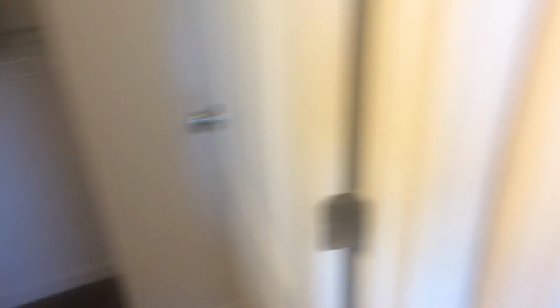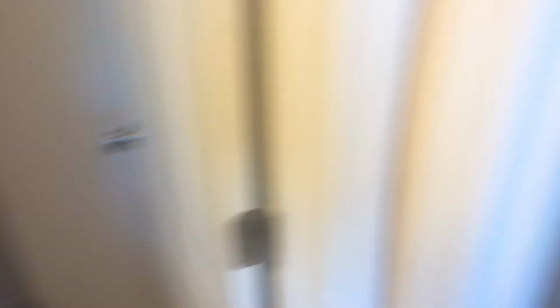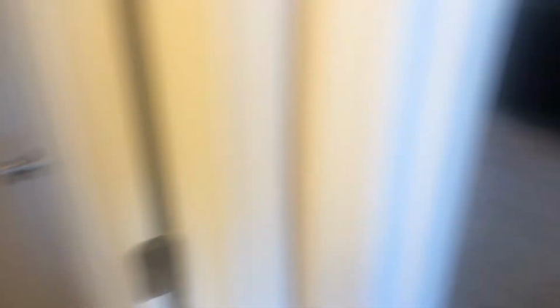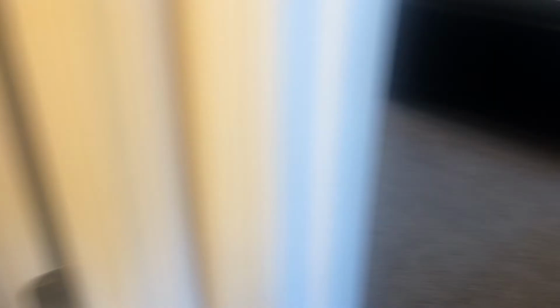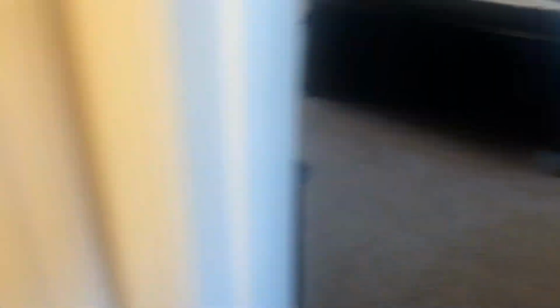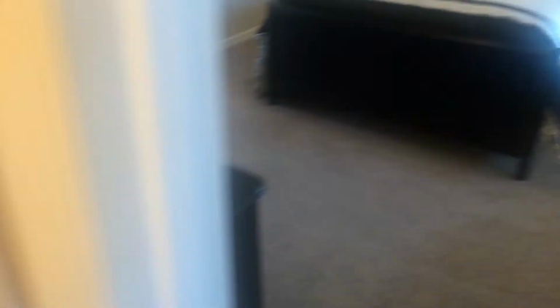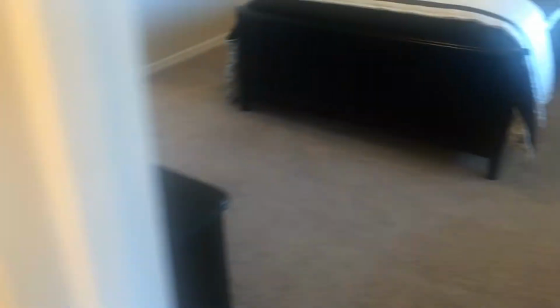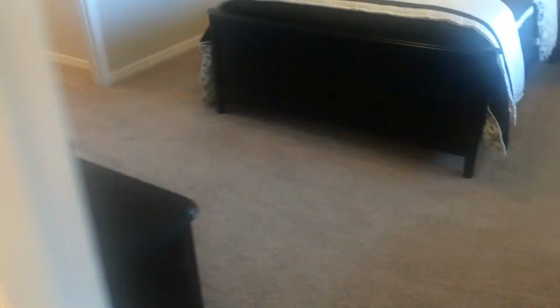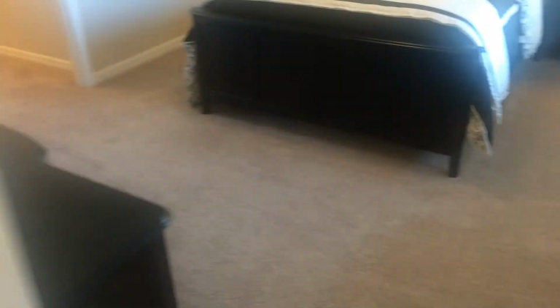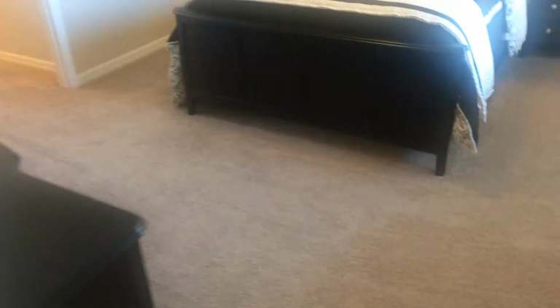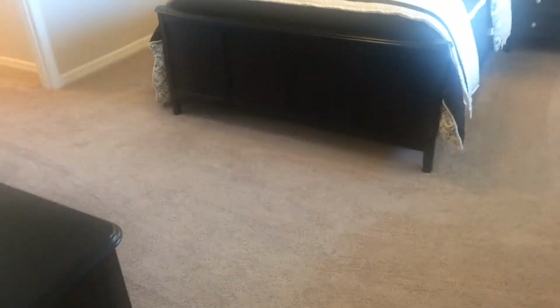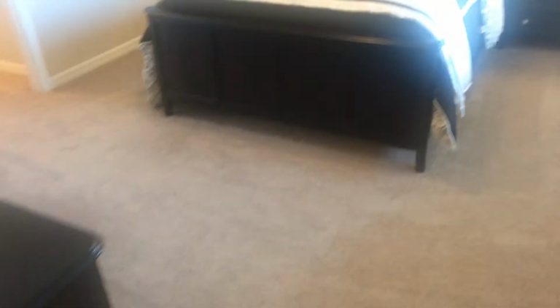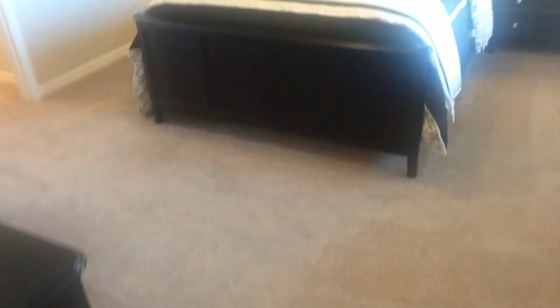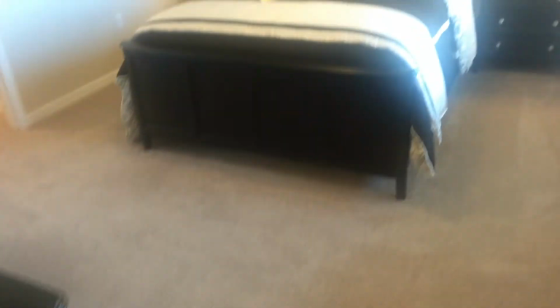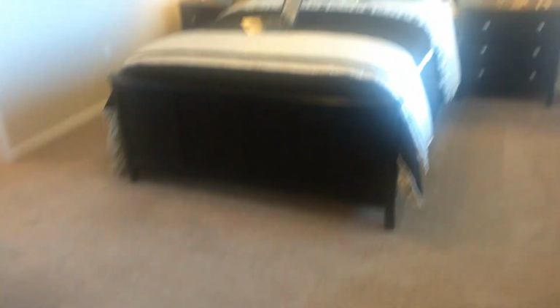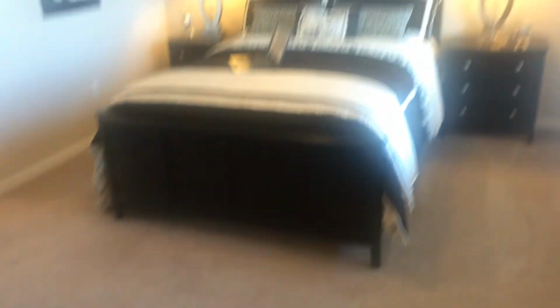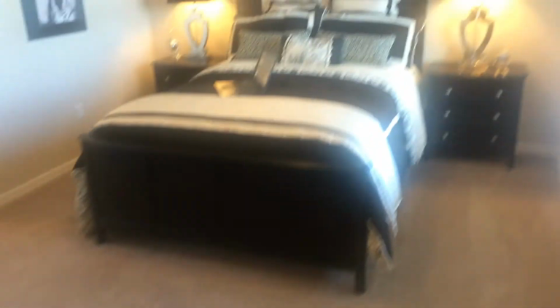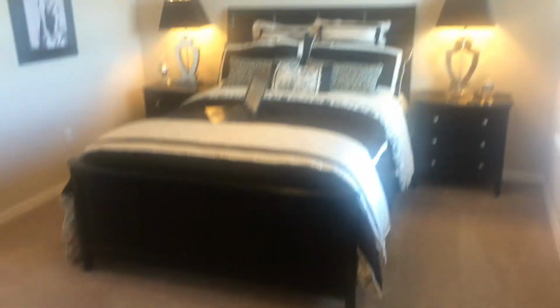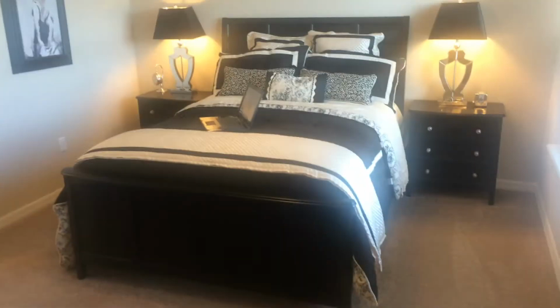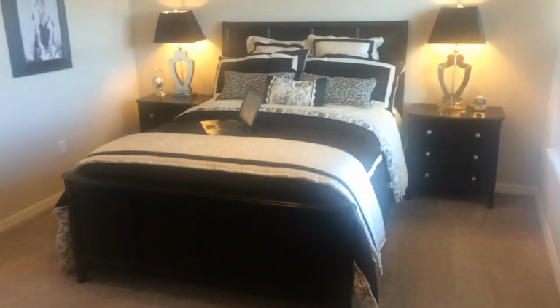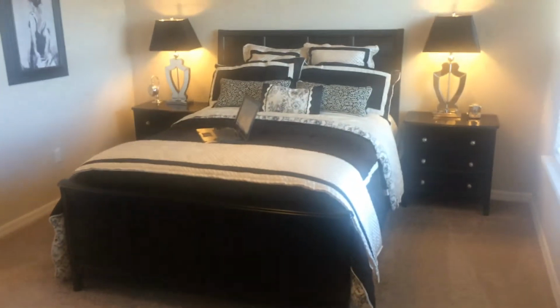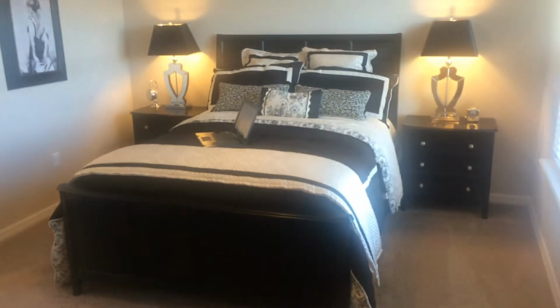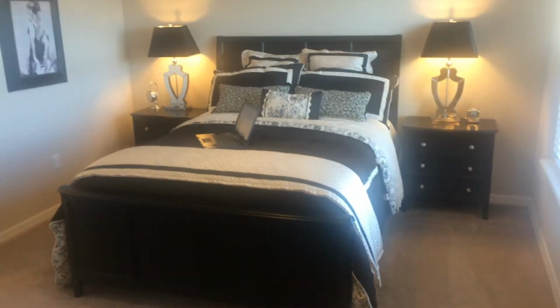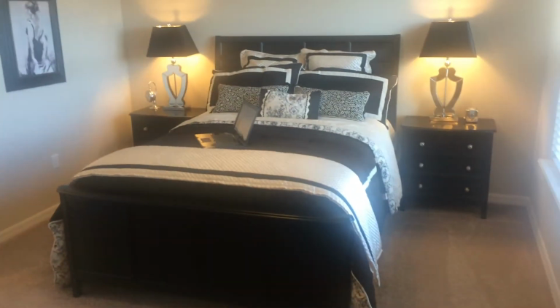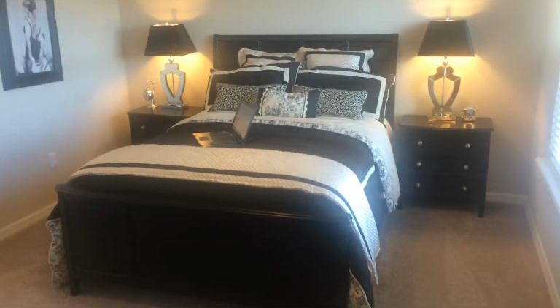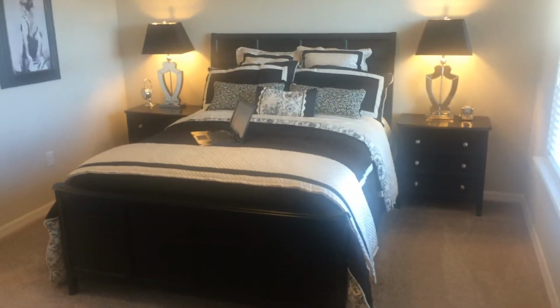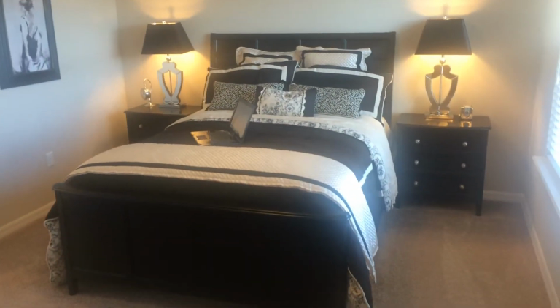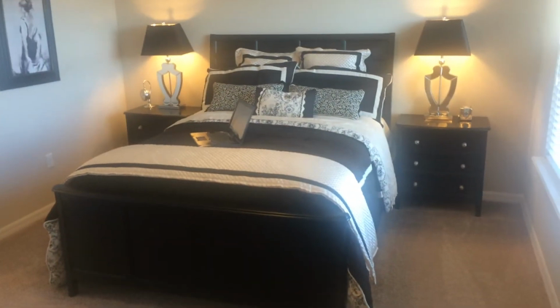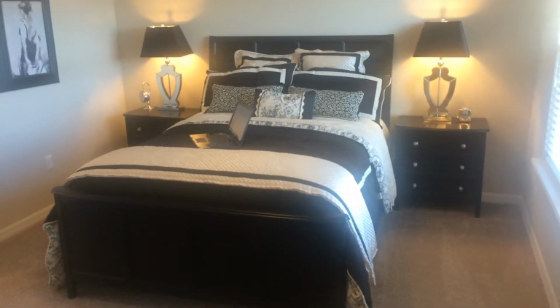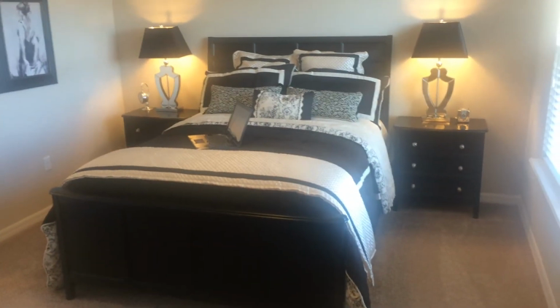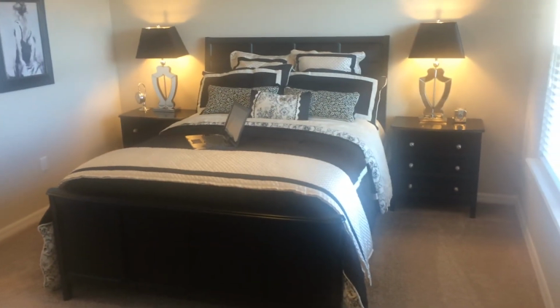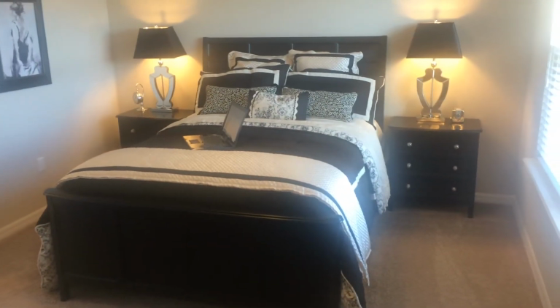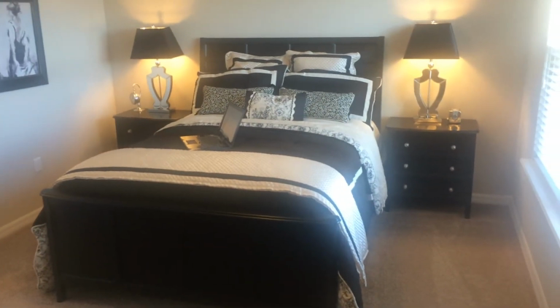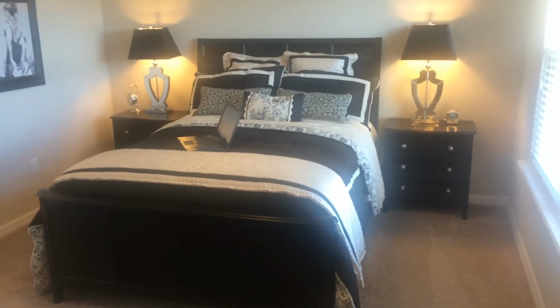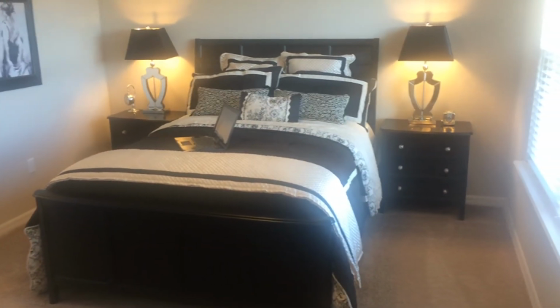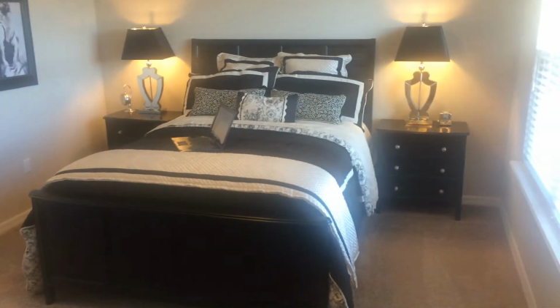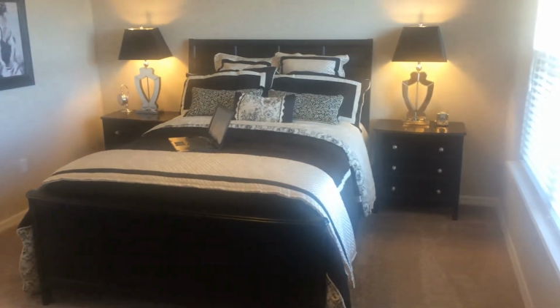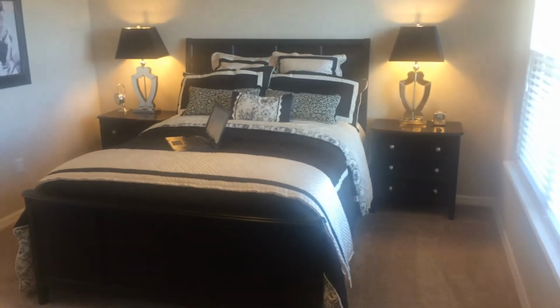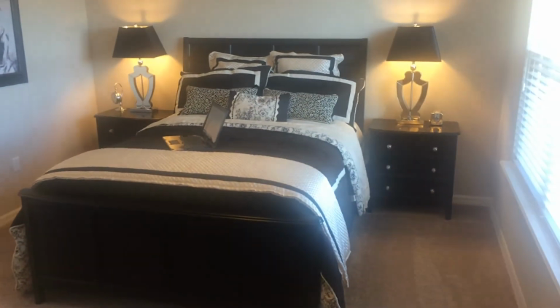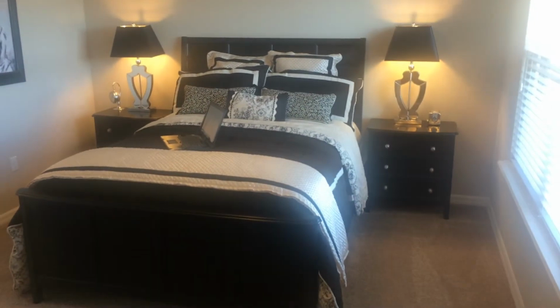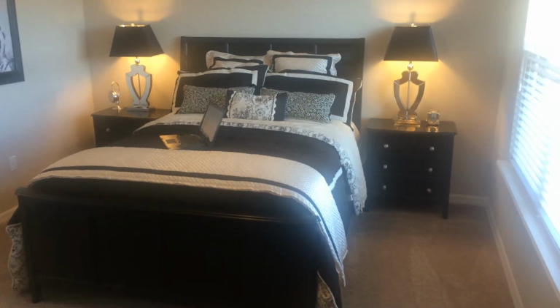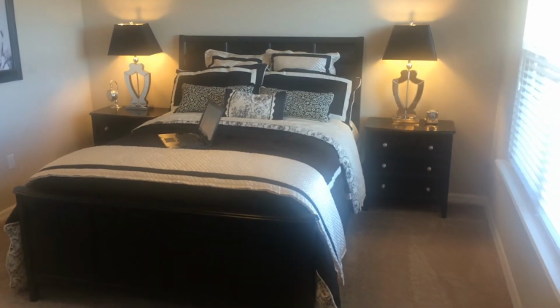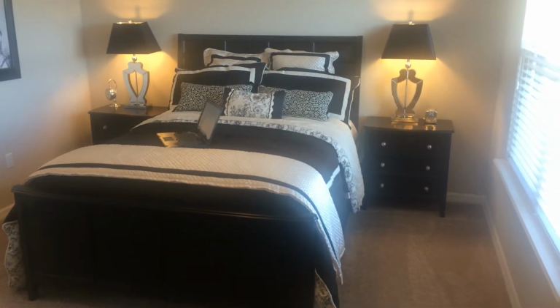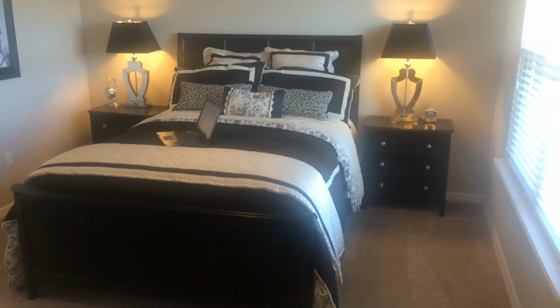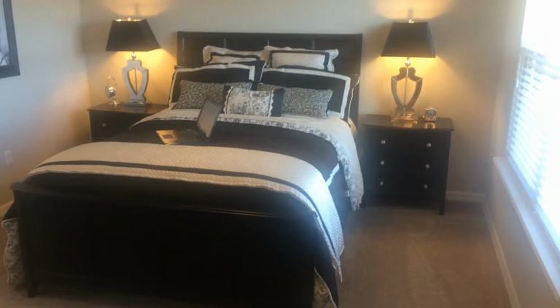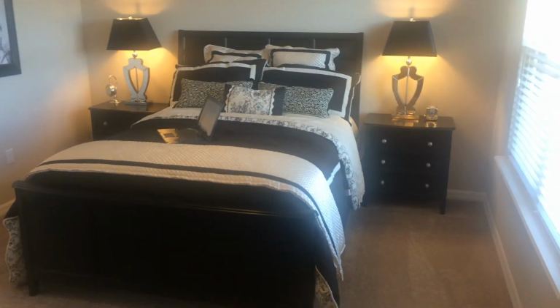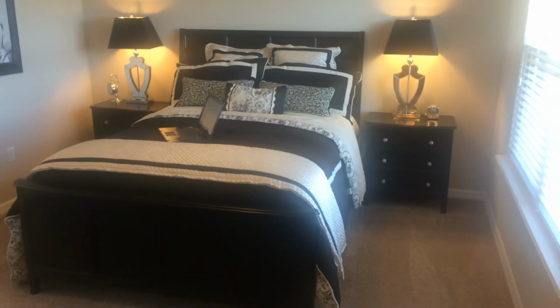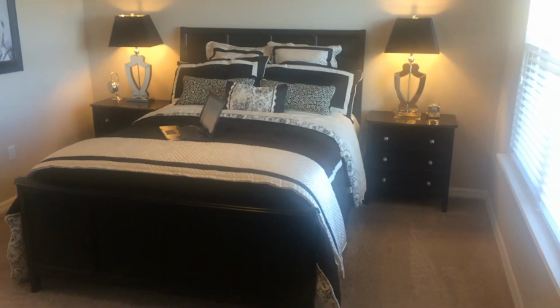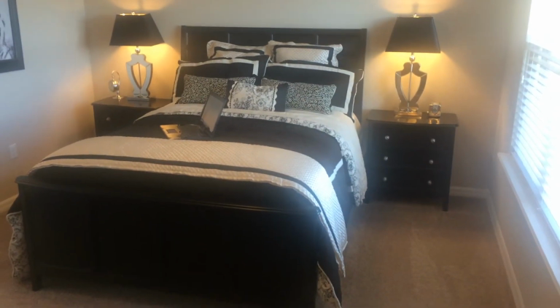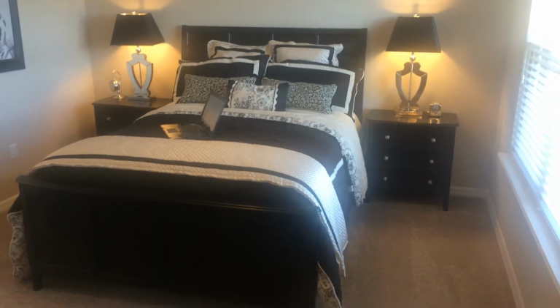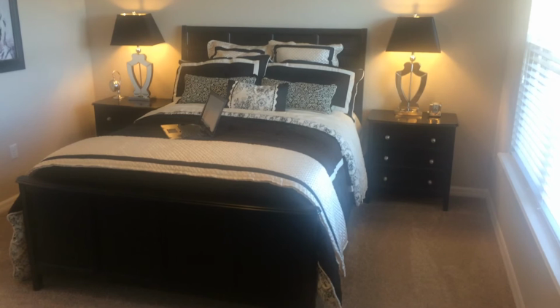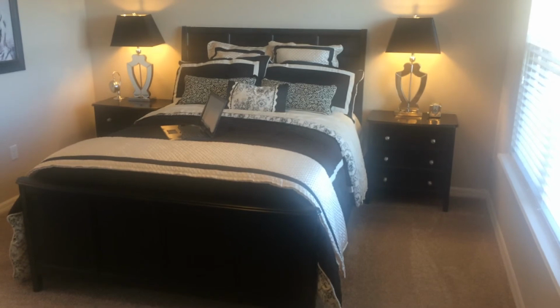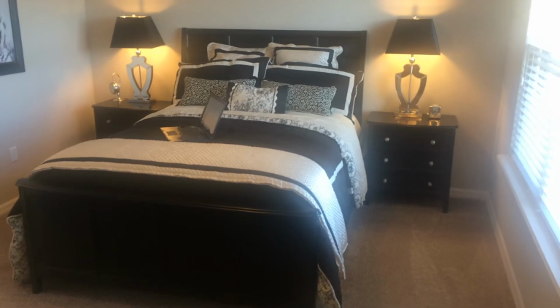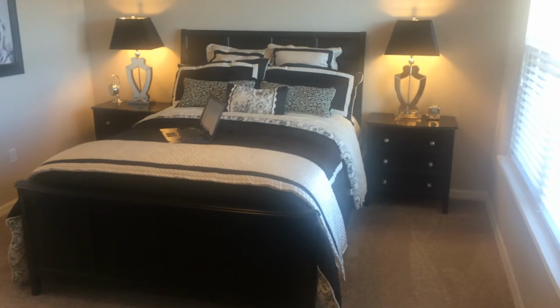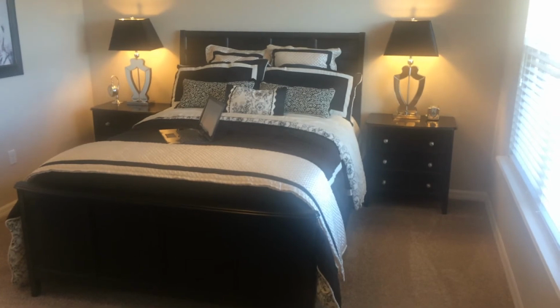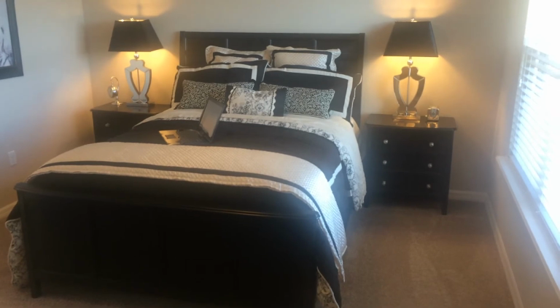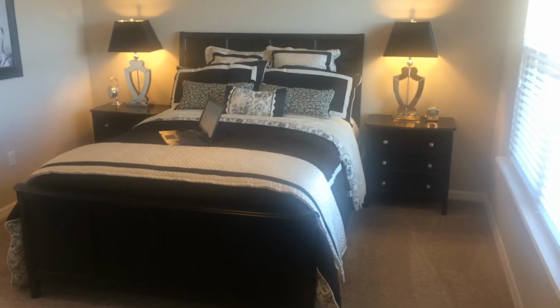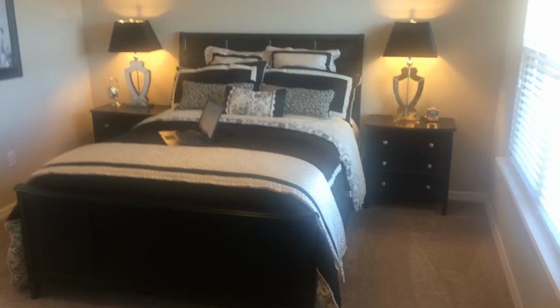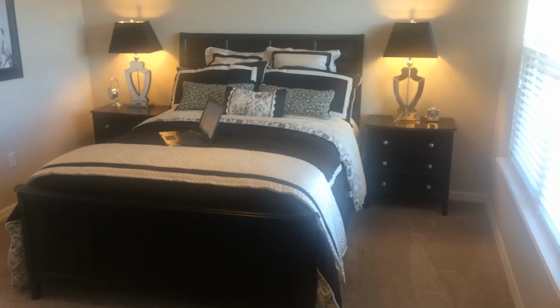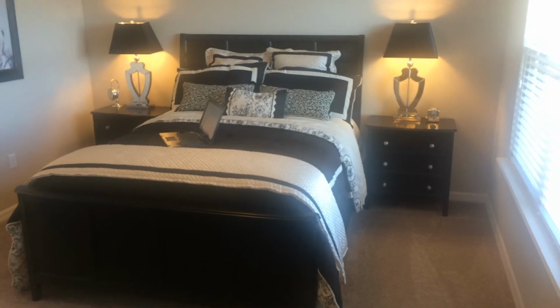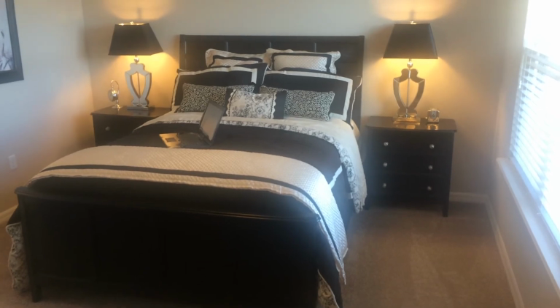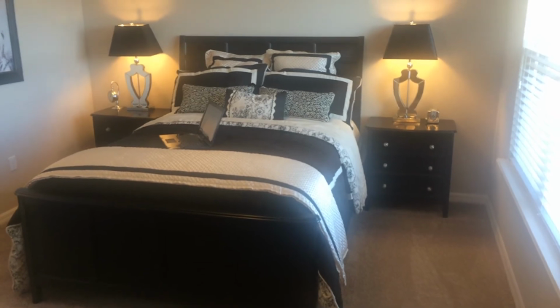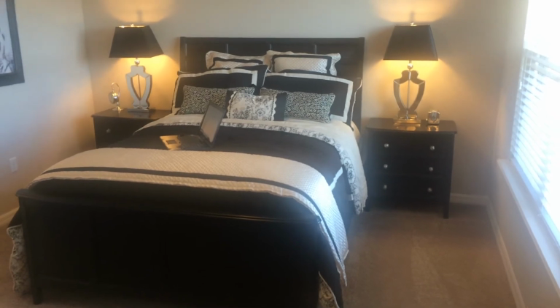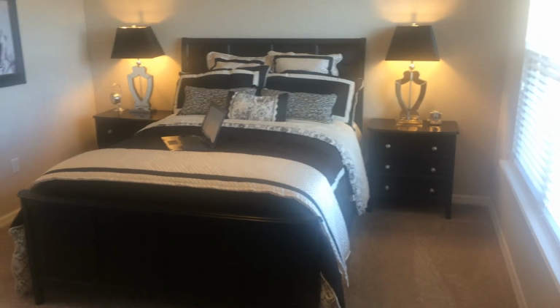And this concludes our tour. This is Jay Byron with Adams Cameron Company Realtors, 321-296-8000.